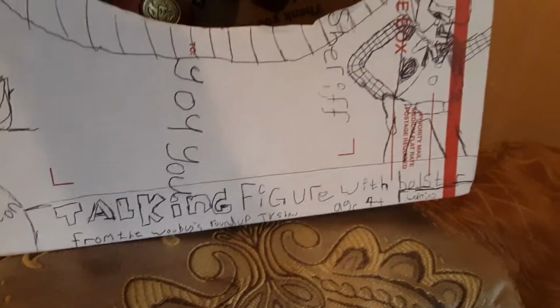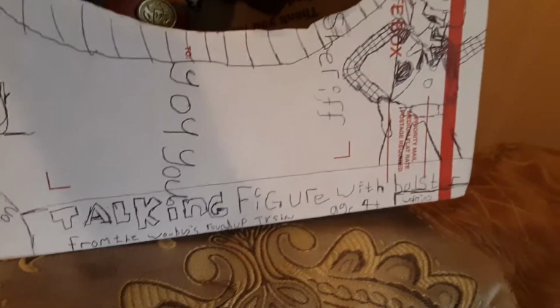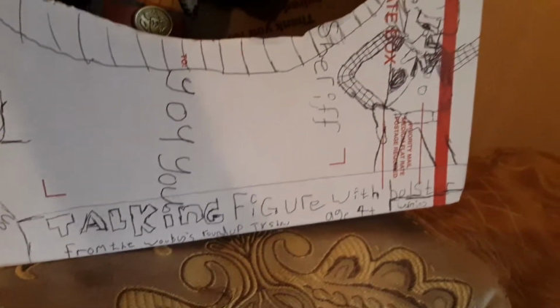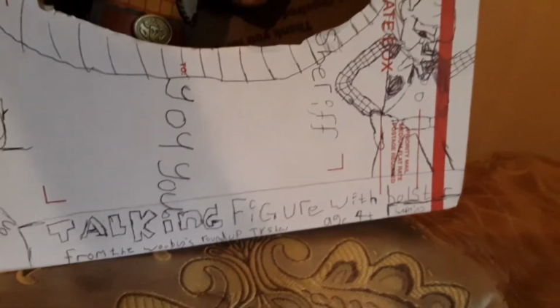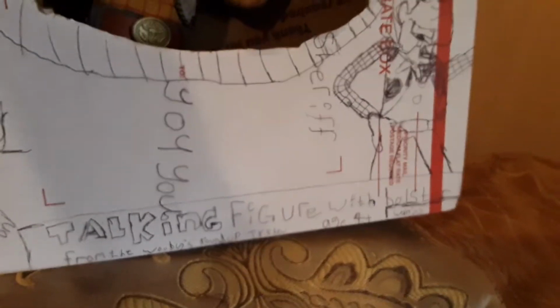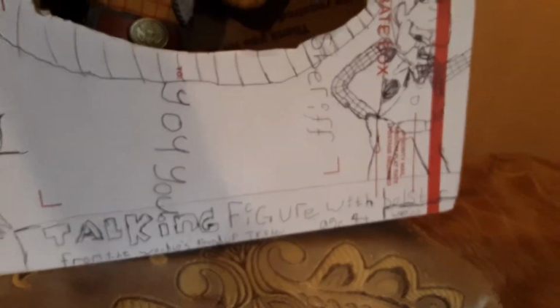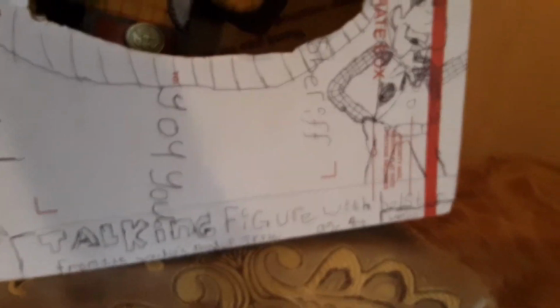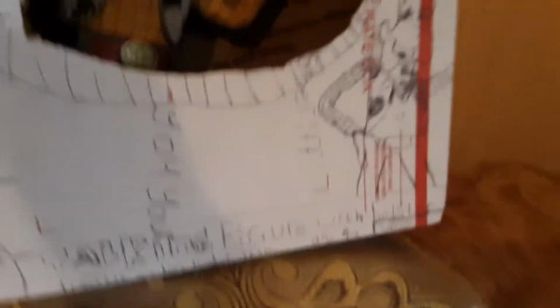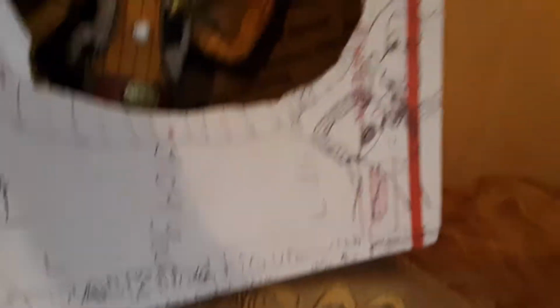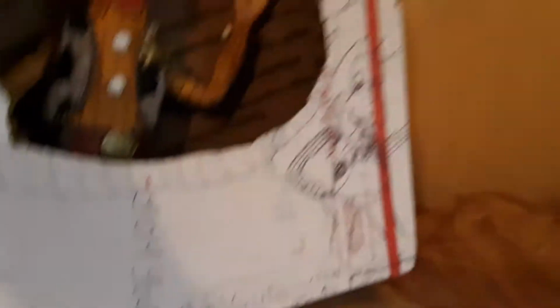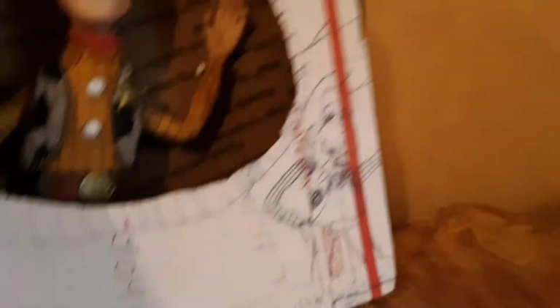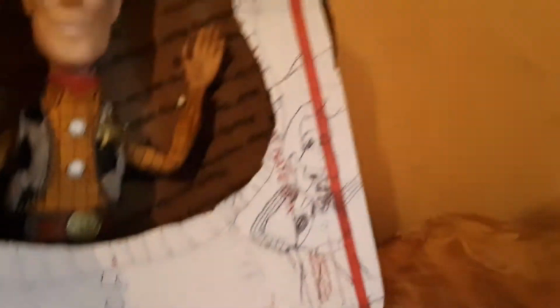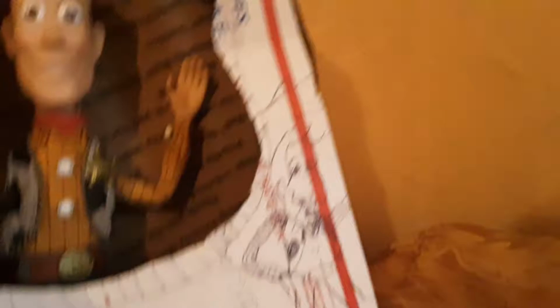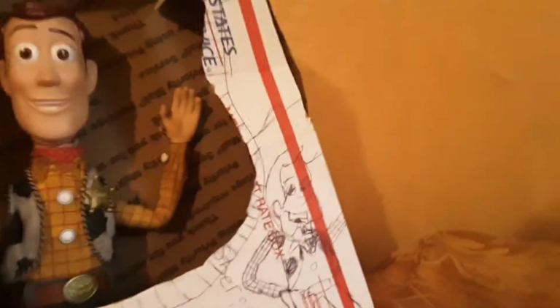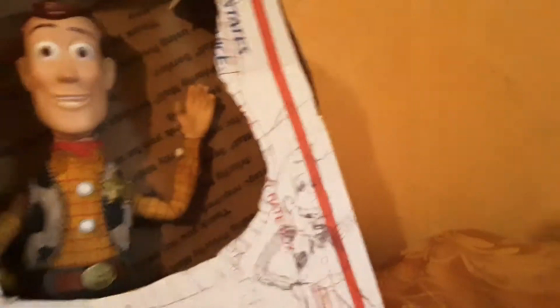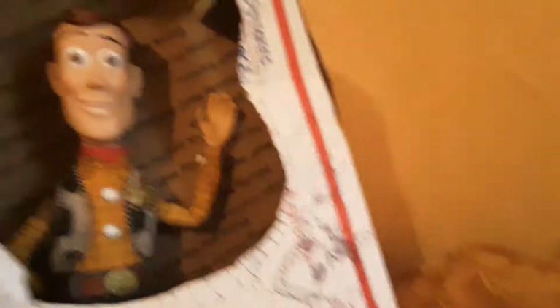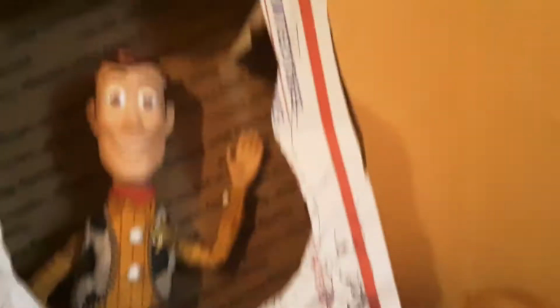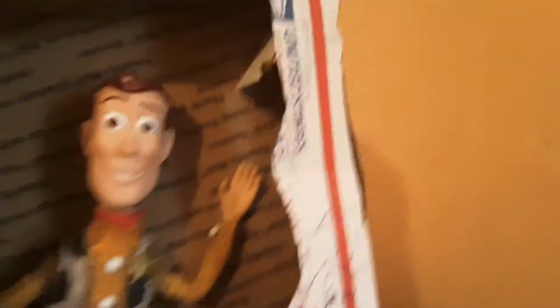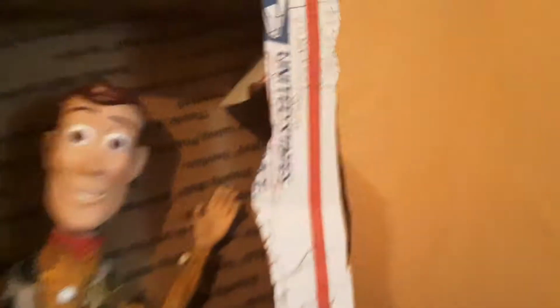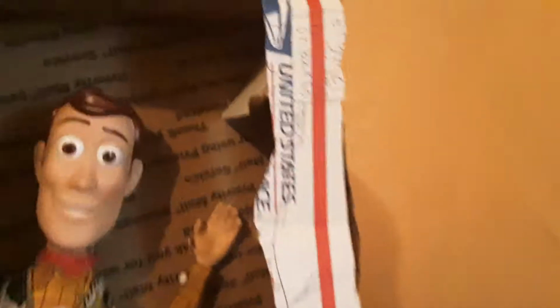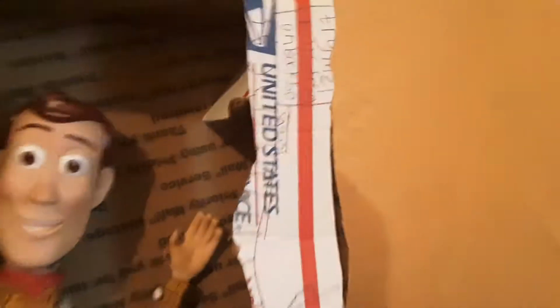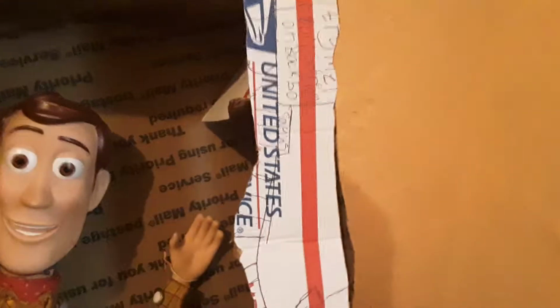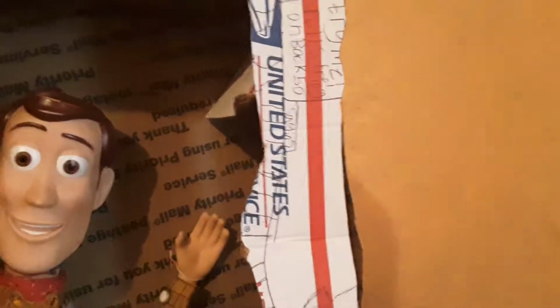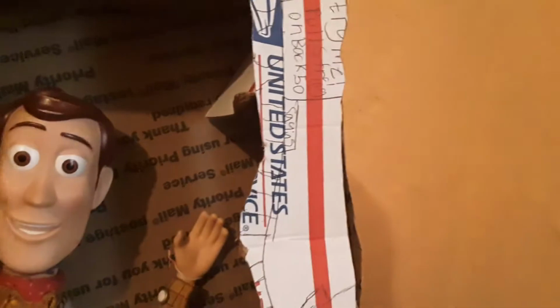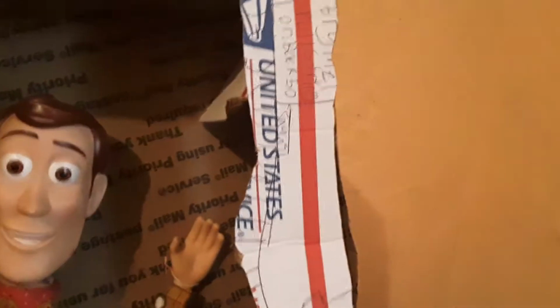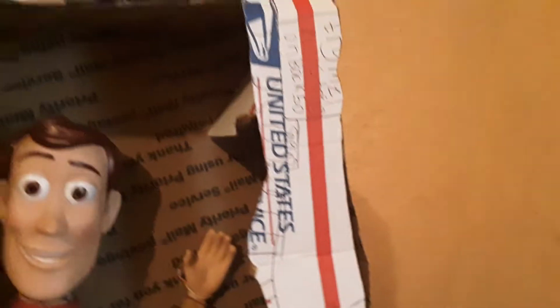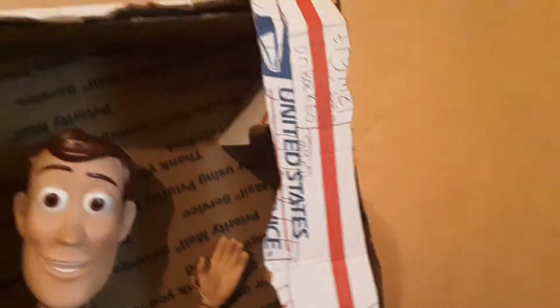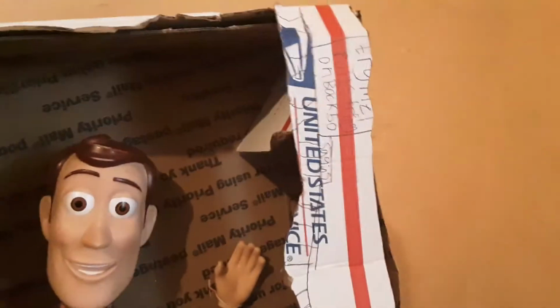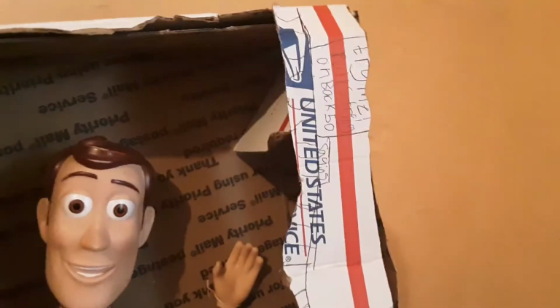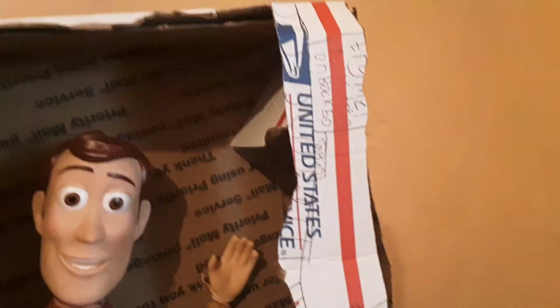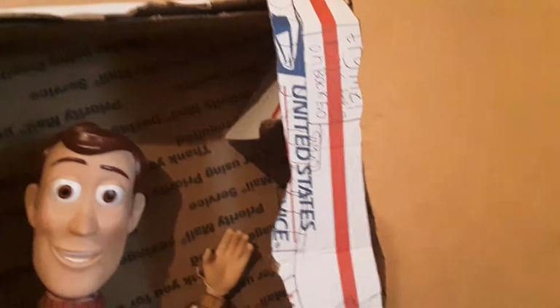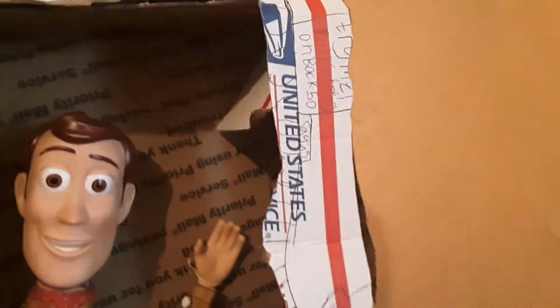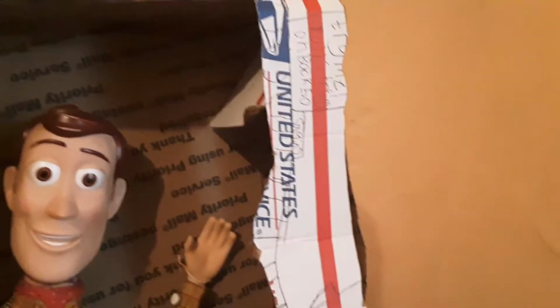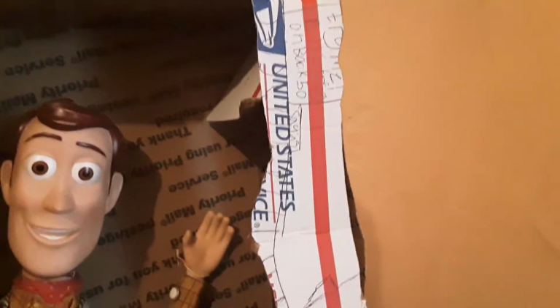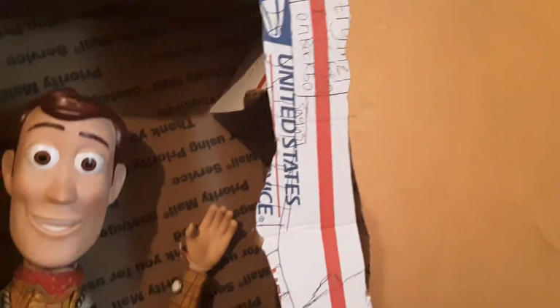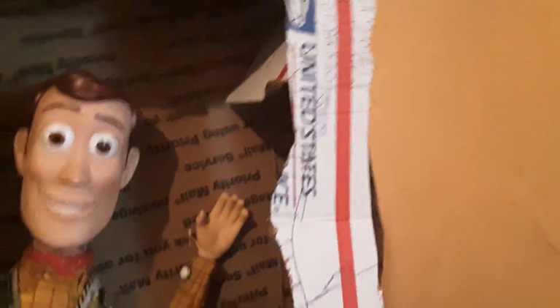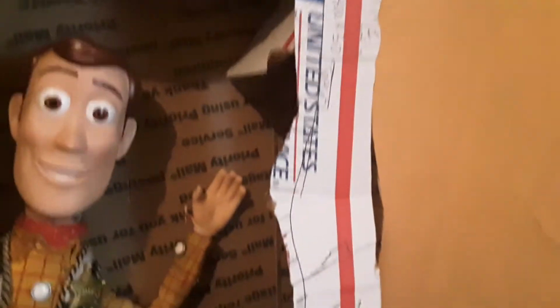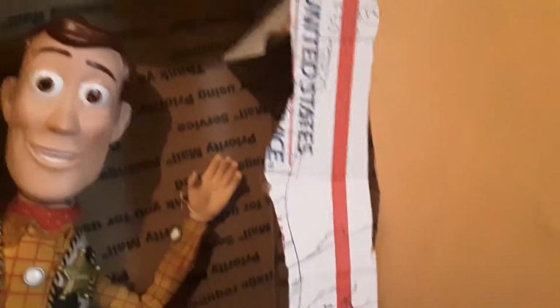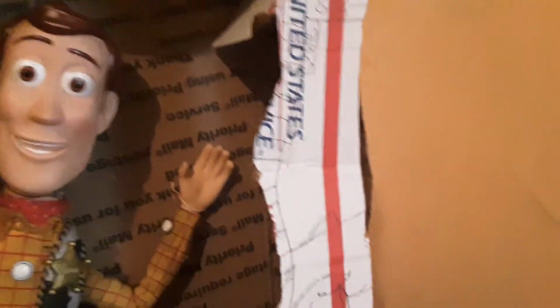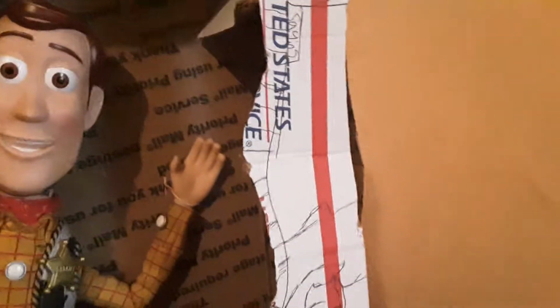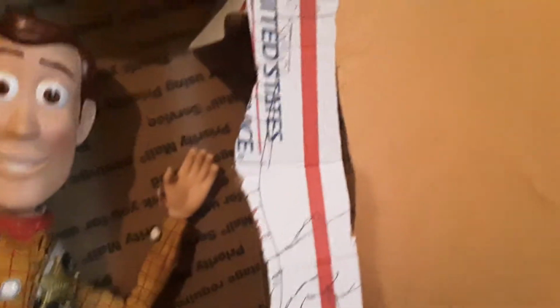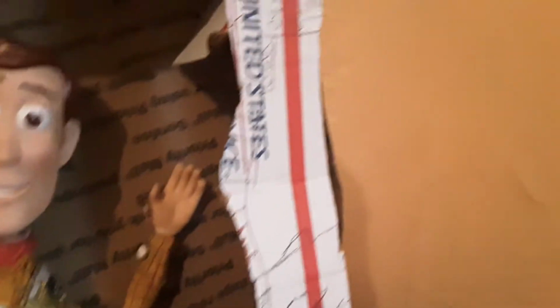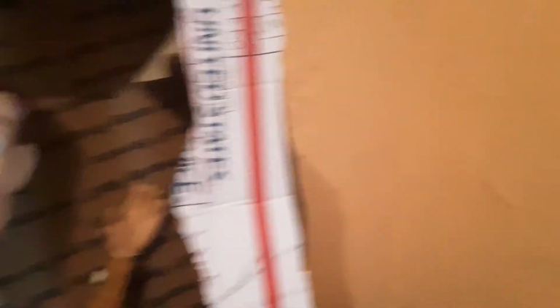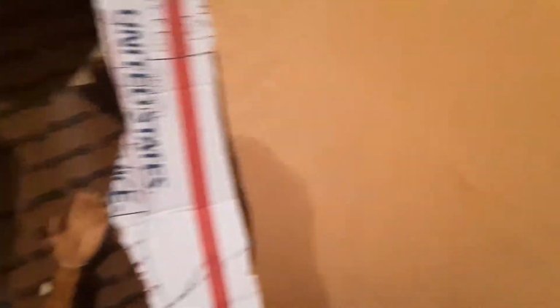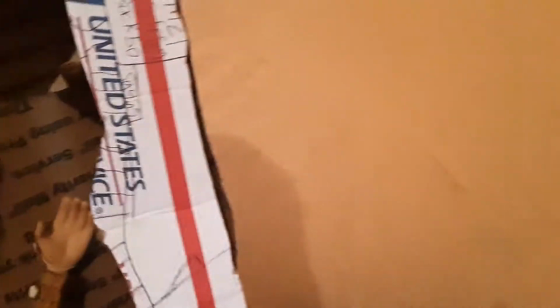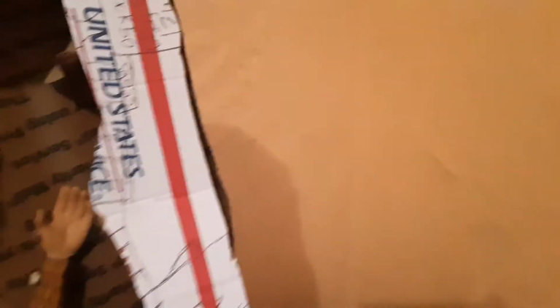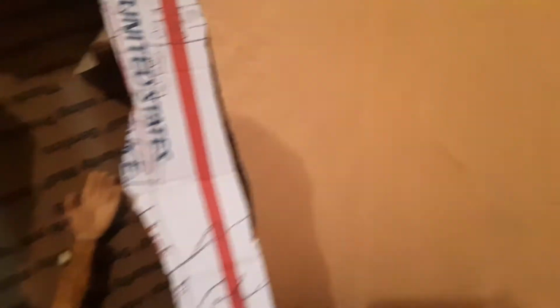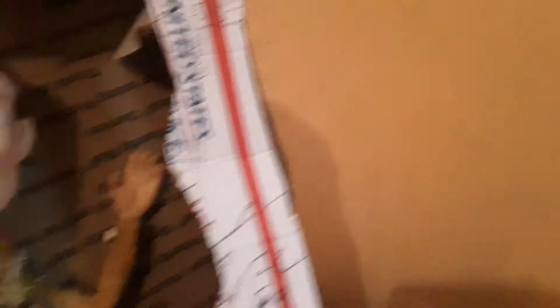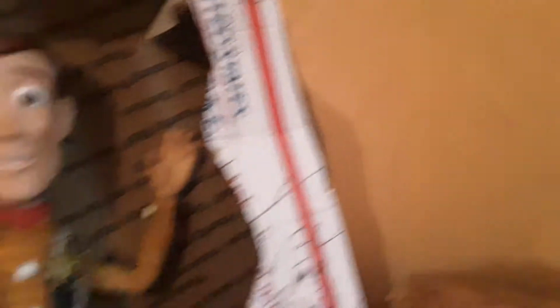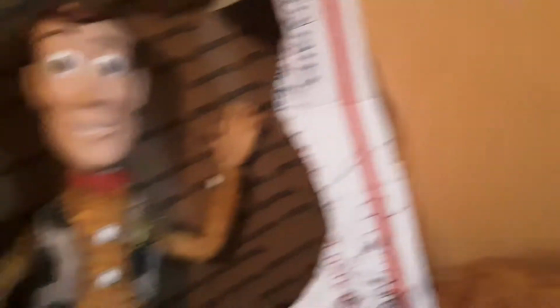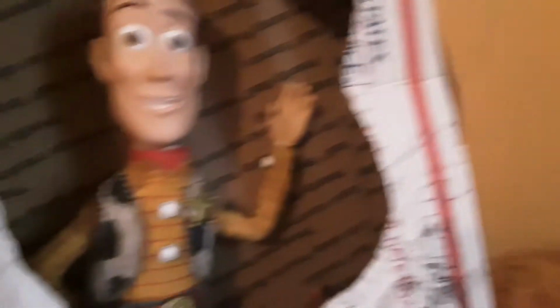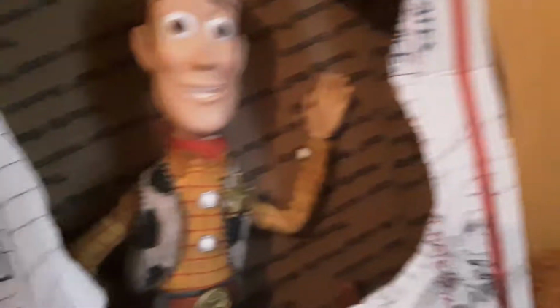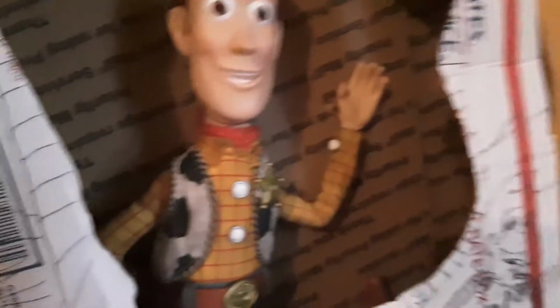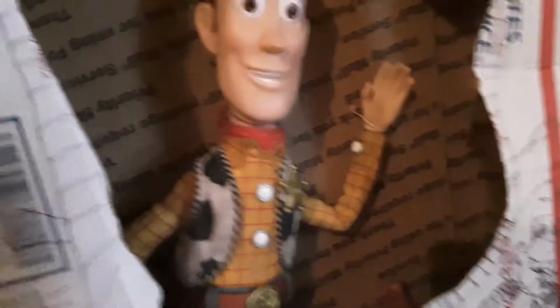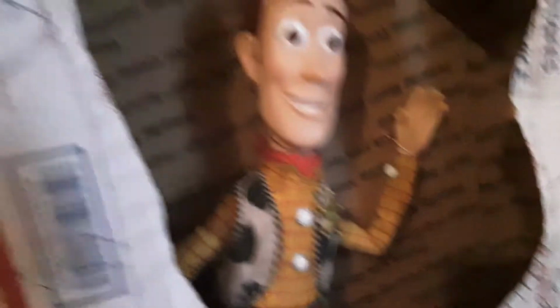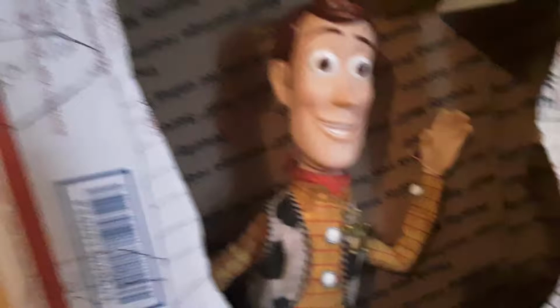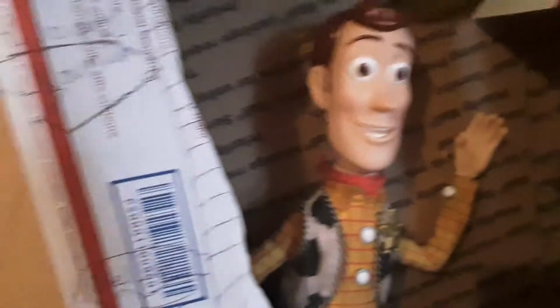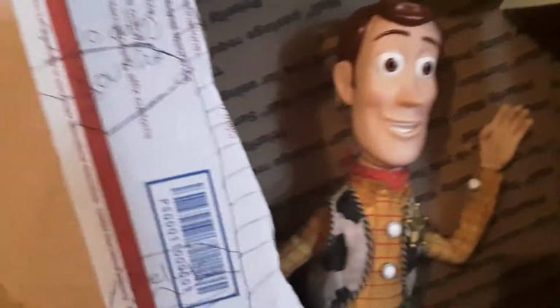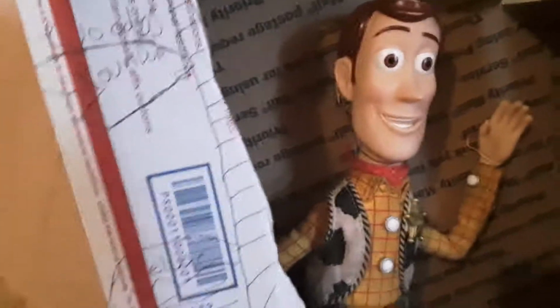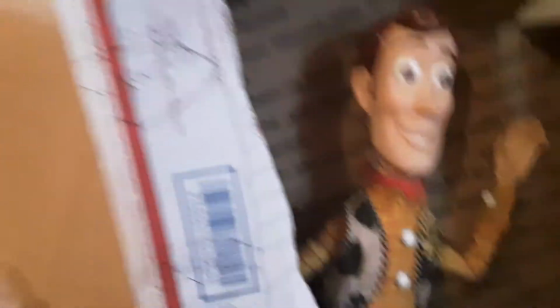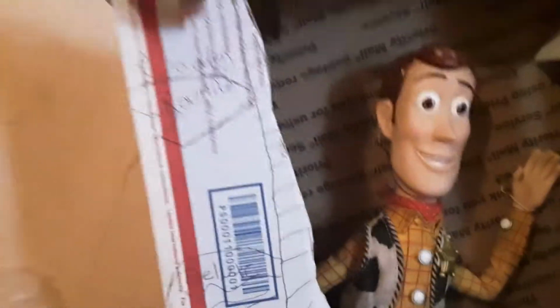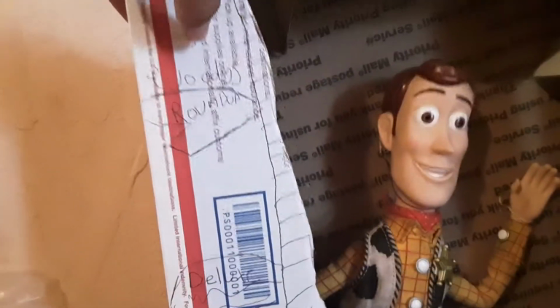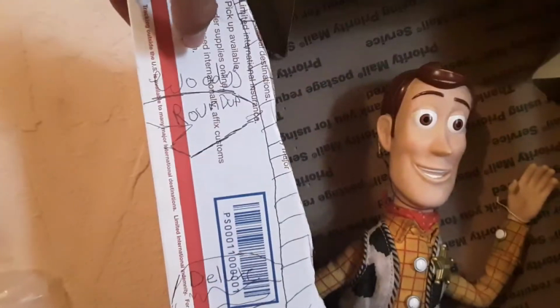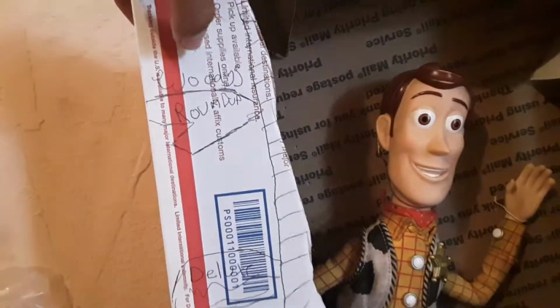It is worn up. Try me — pull a string on back, 50 sayings — Woody's Roundup.